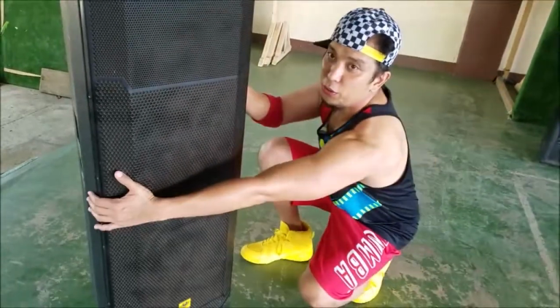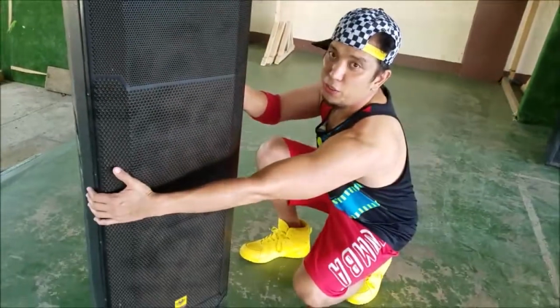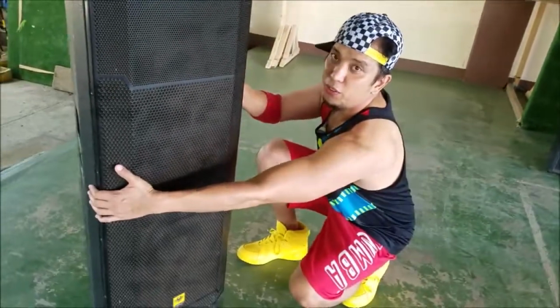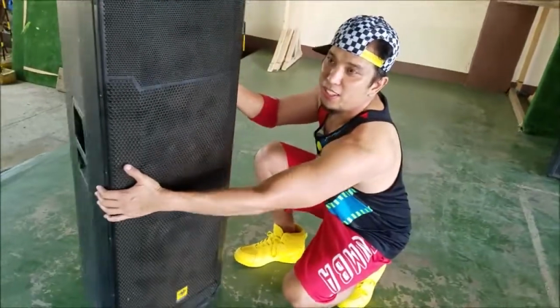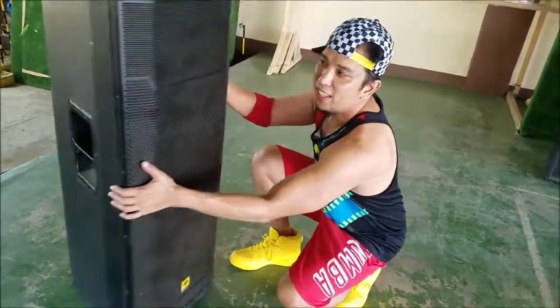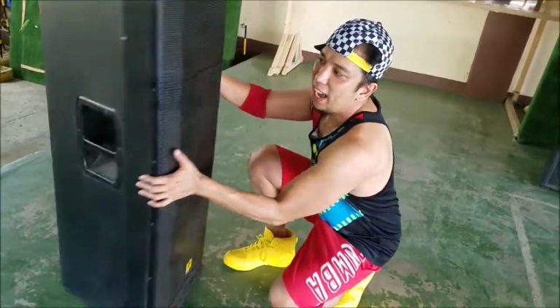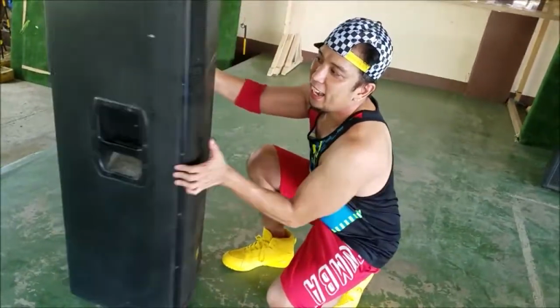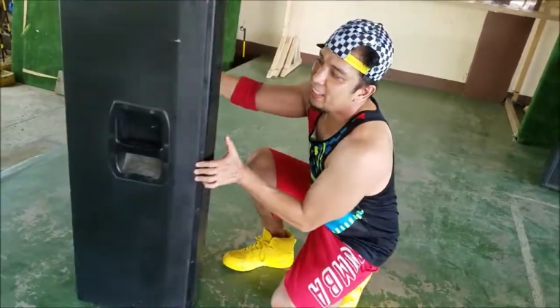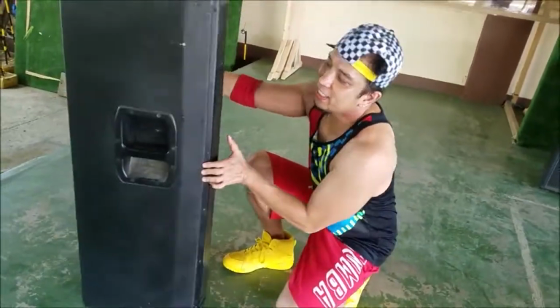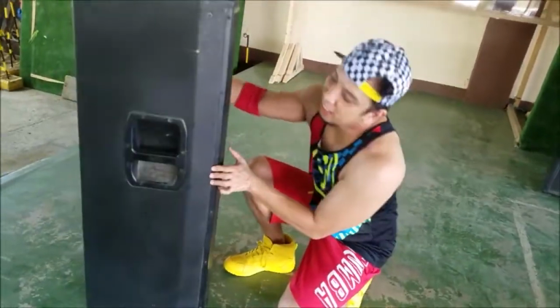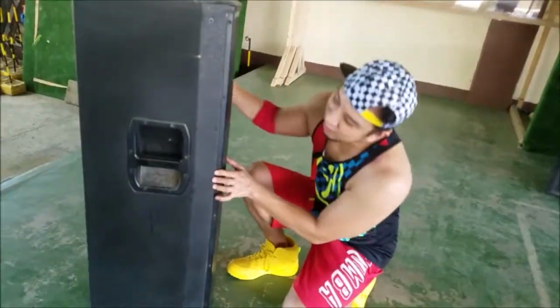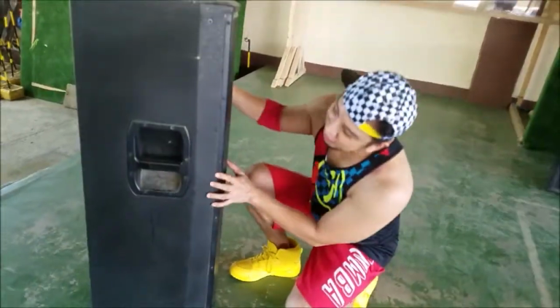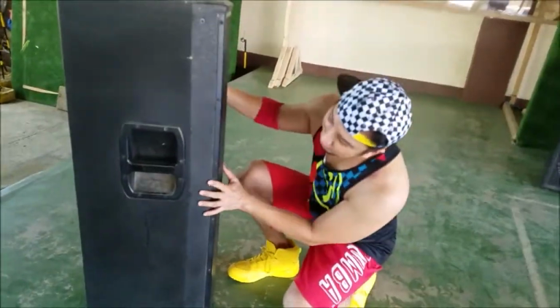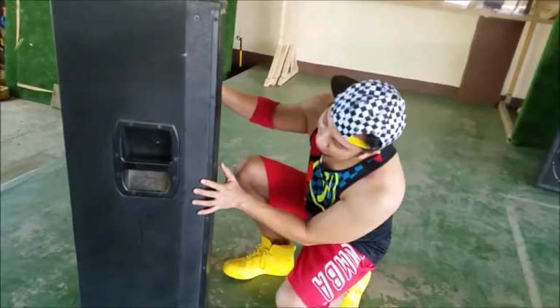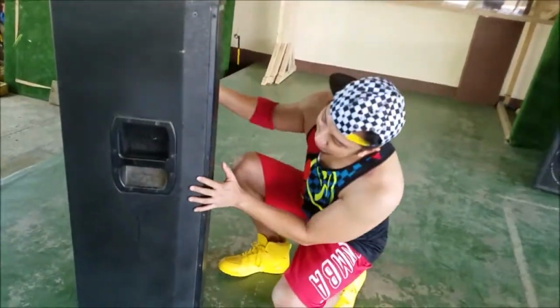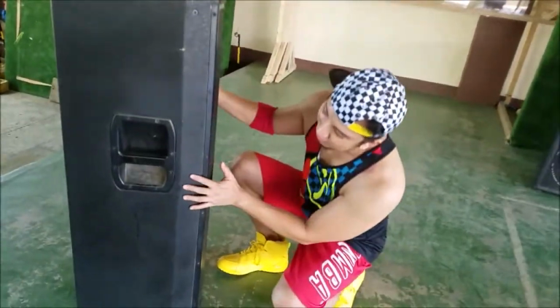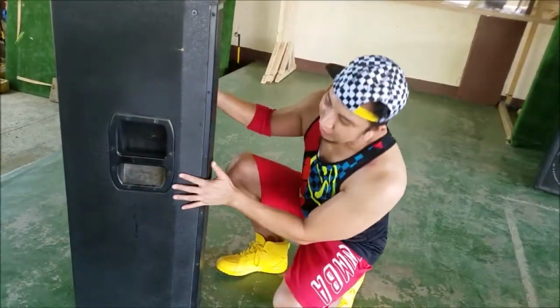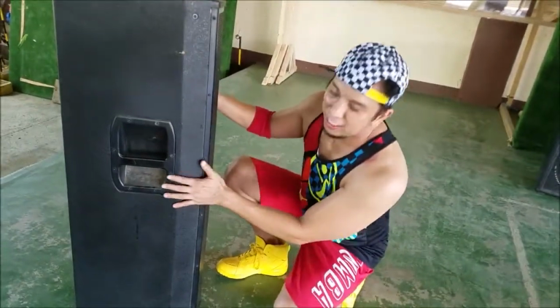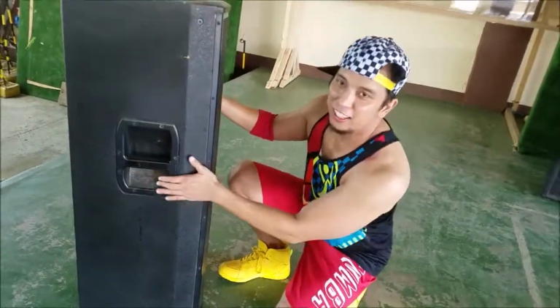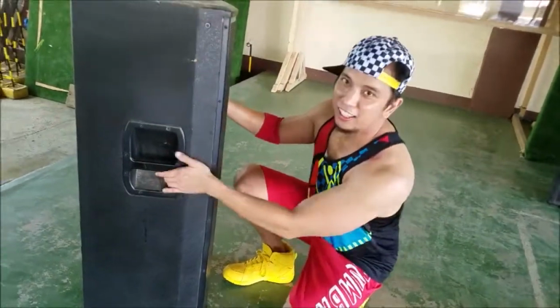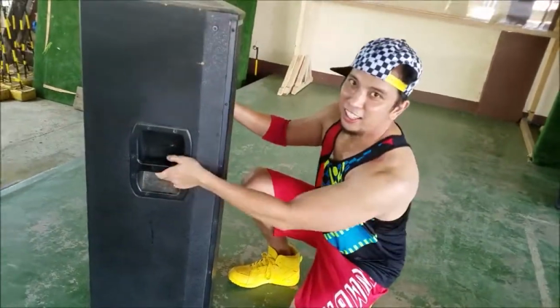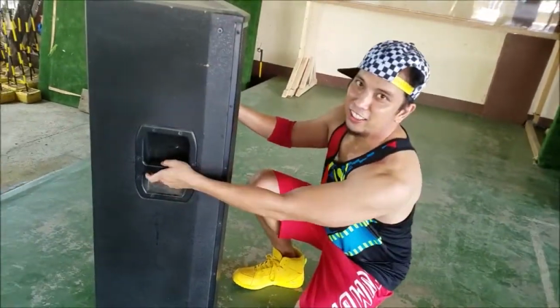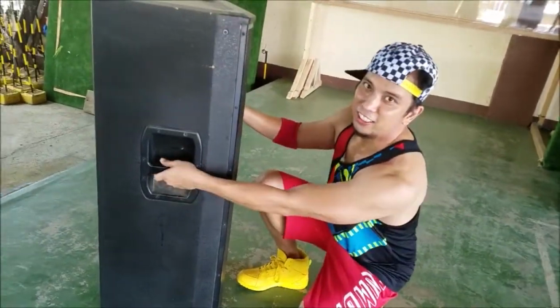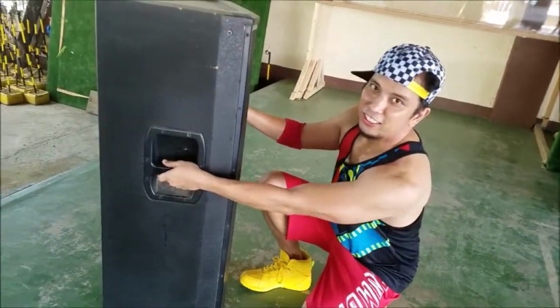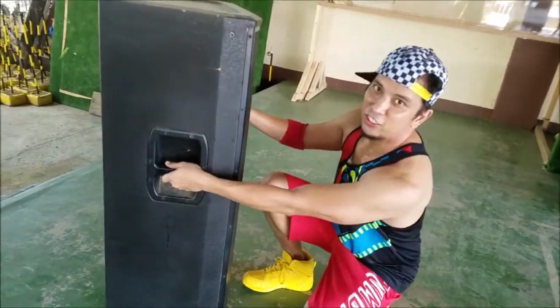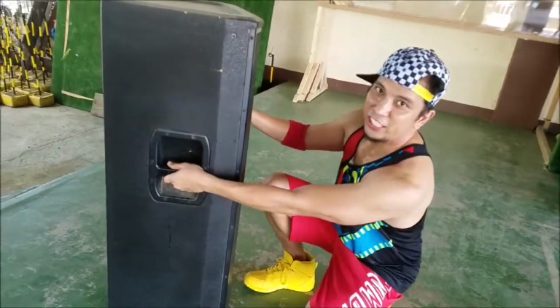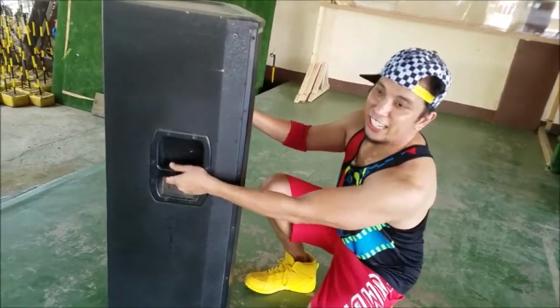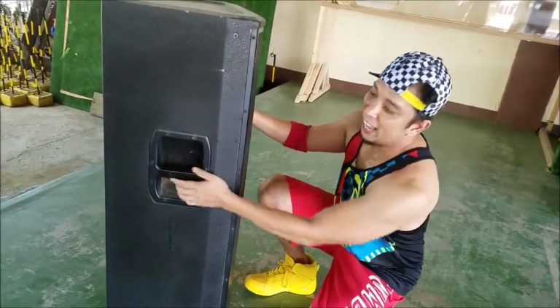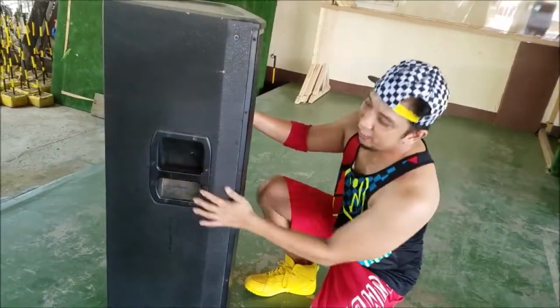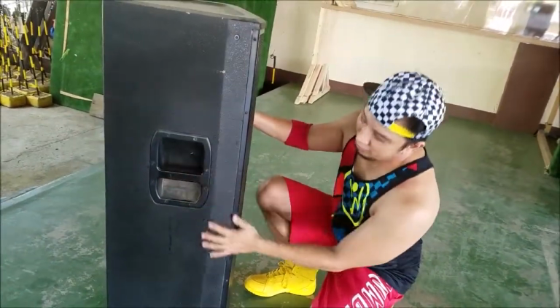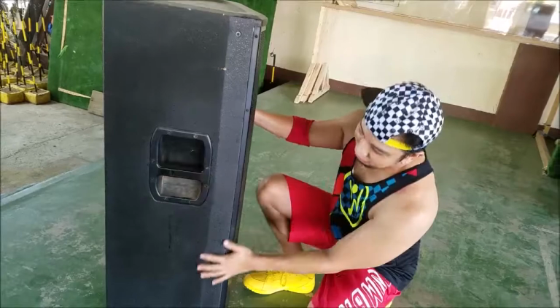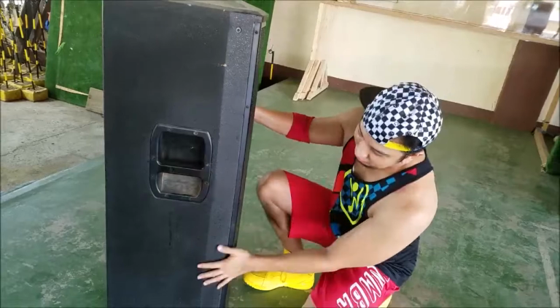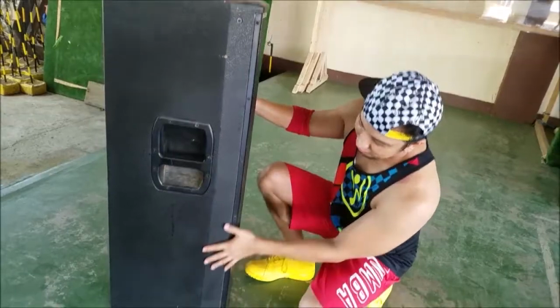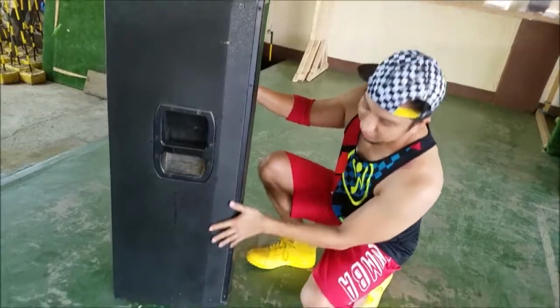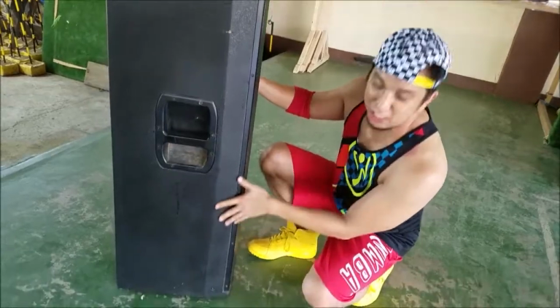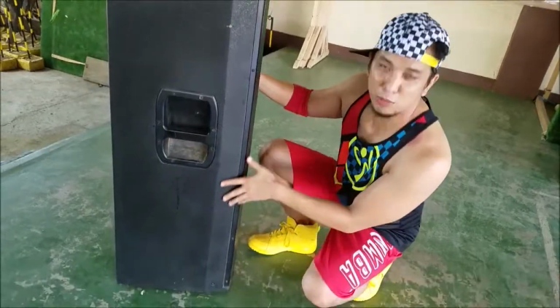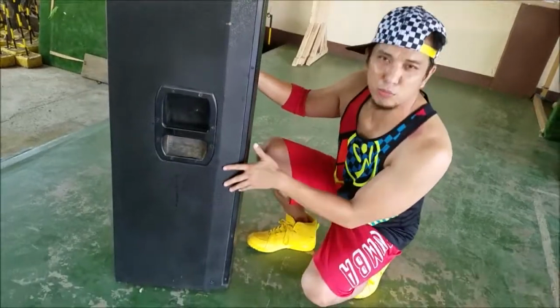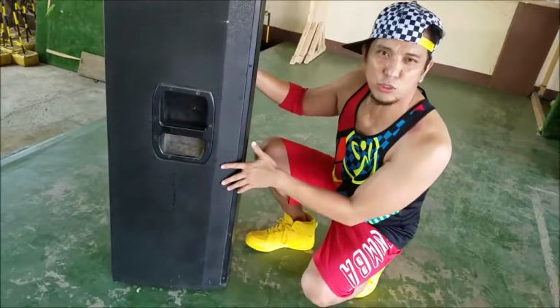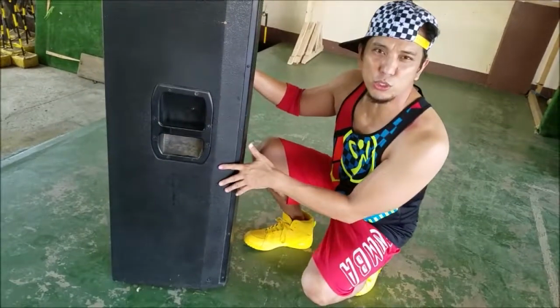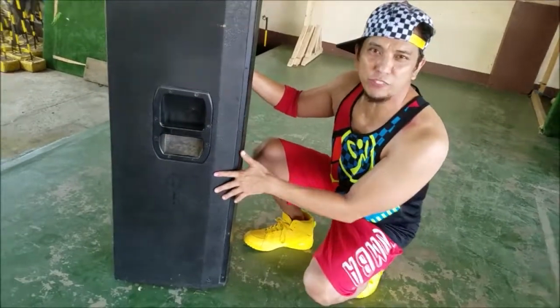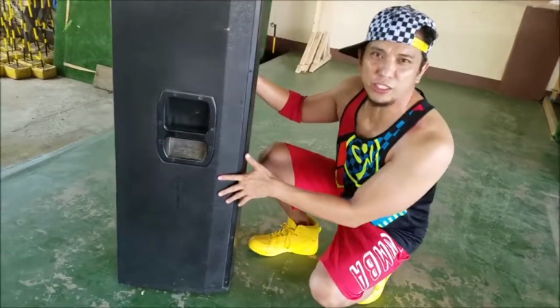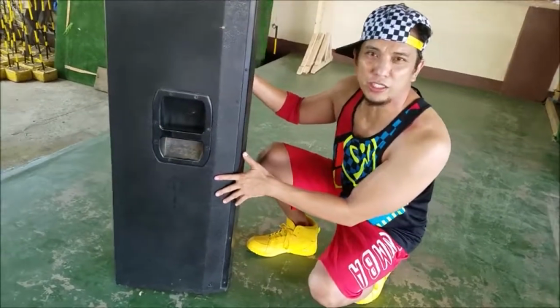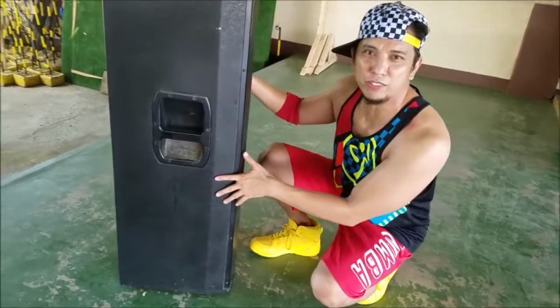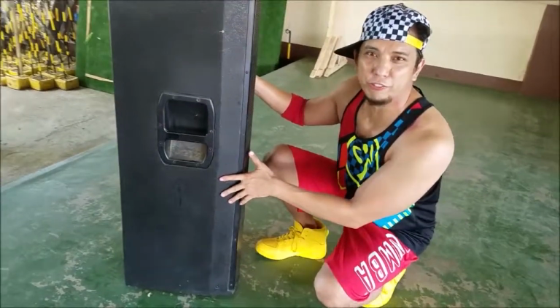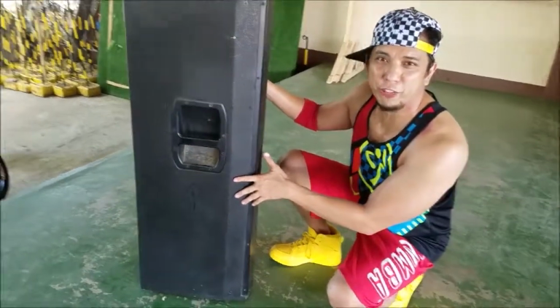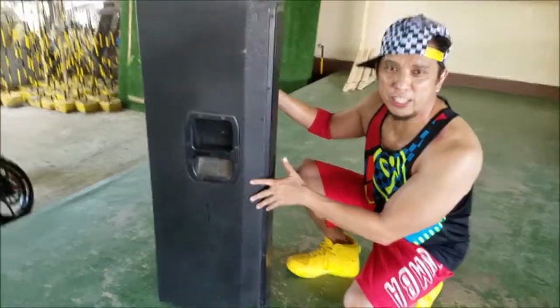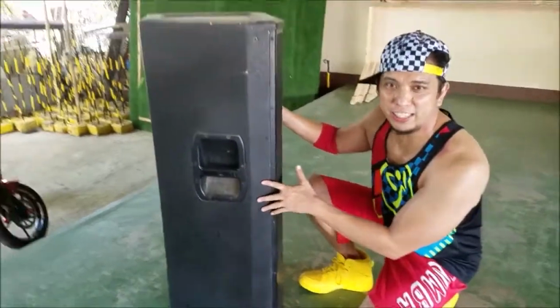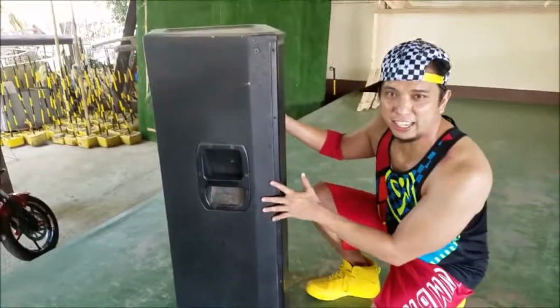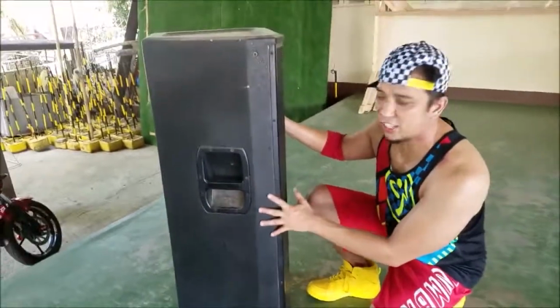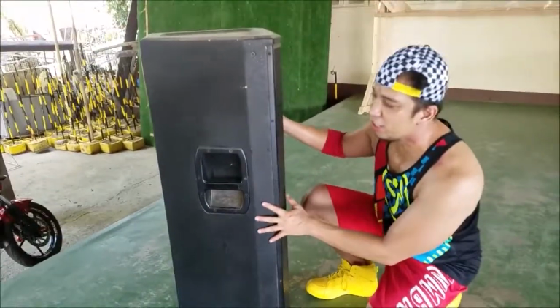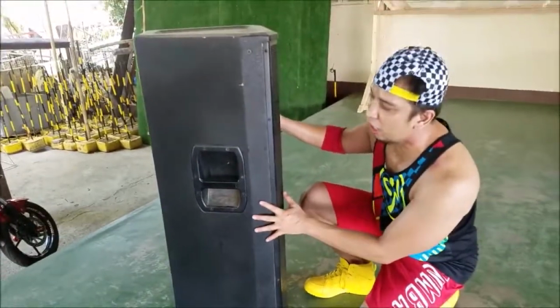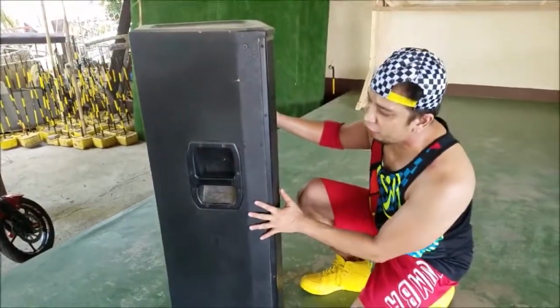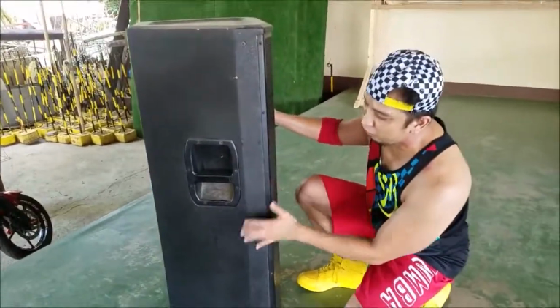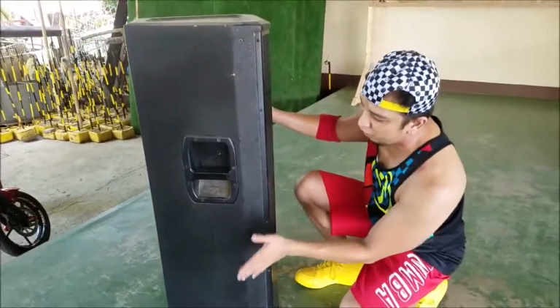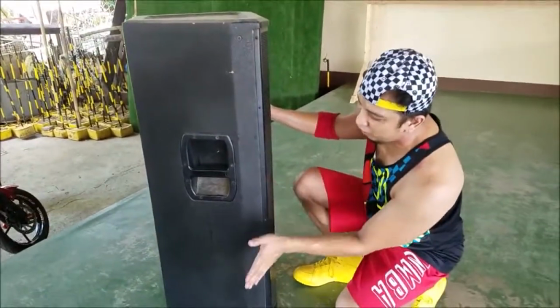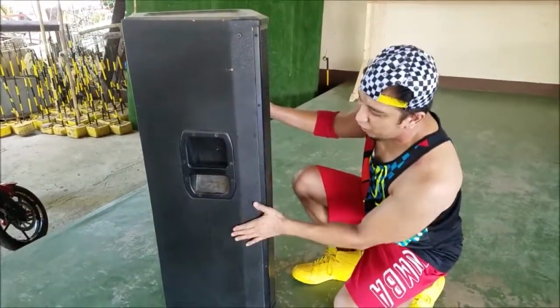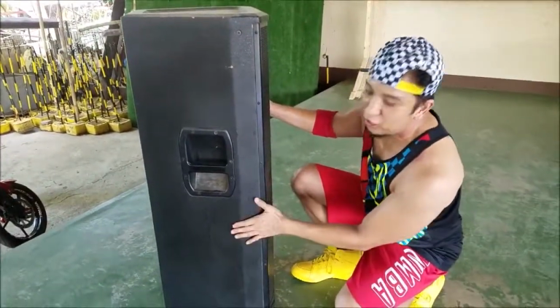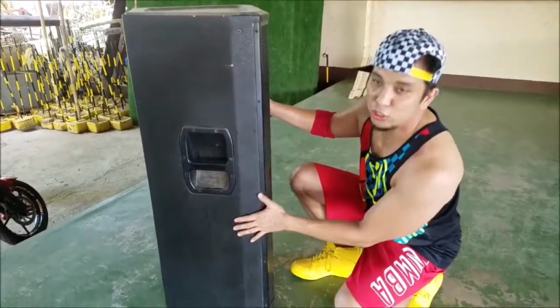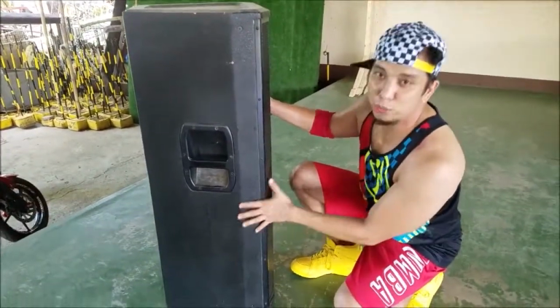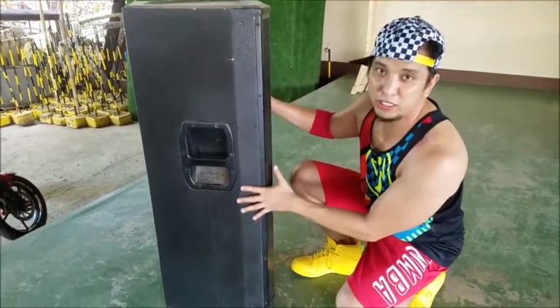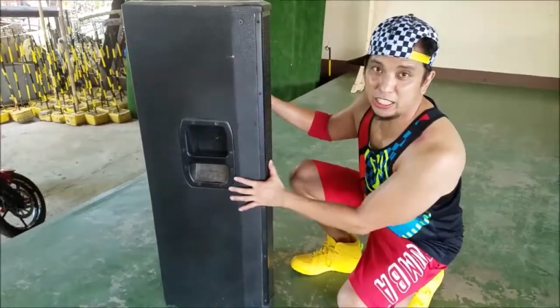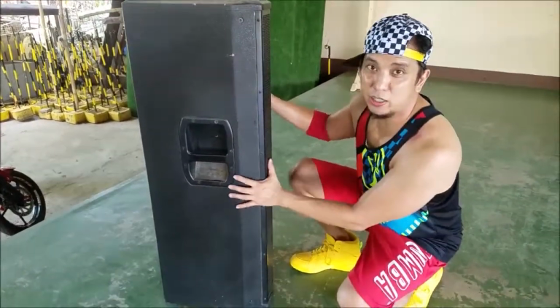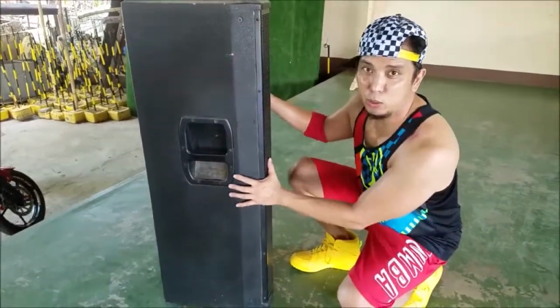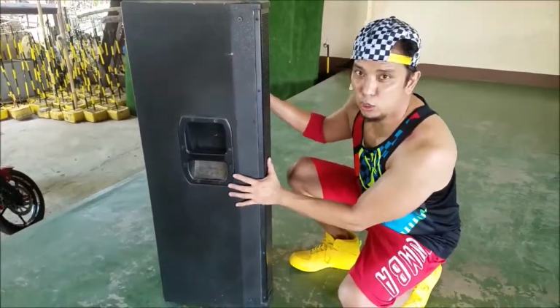Let me show you the side. It has a sturdy handle and some sort of a Versatex cover to protect the wood.